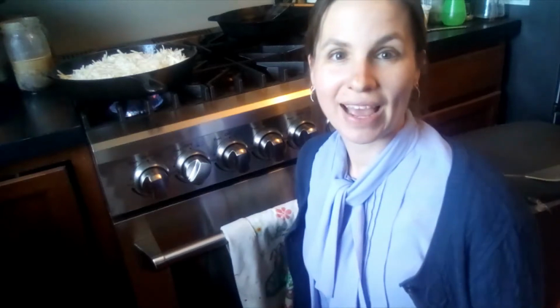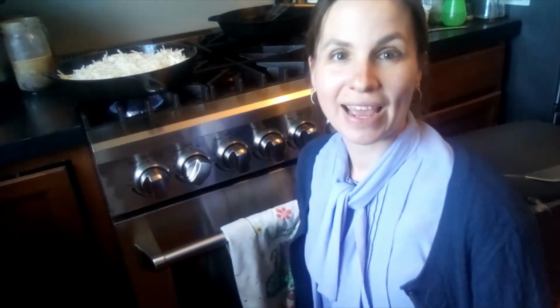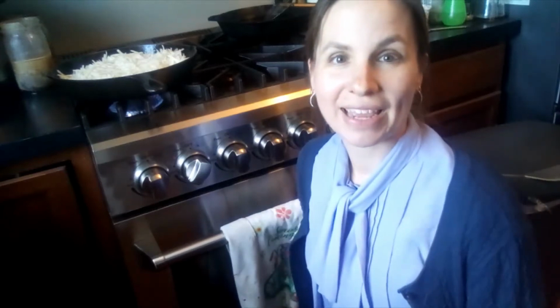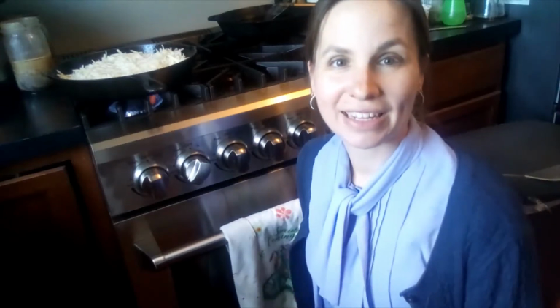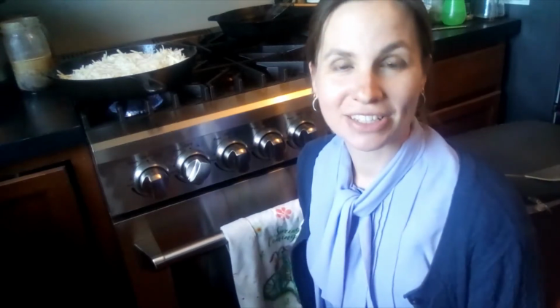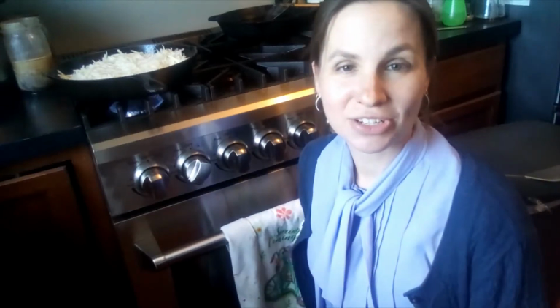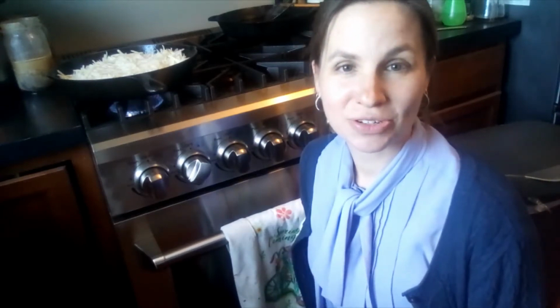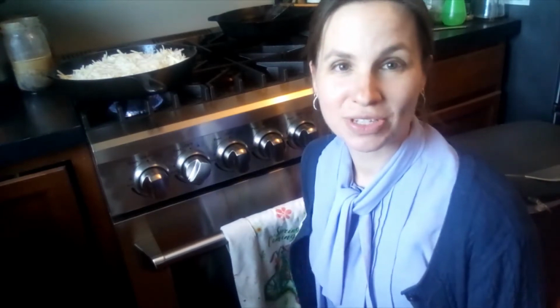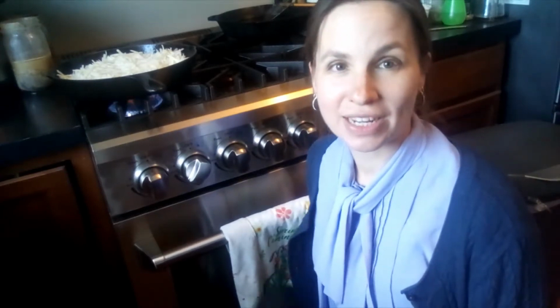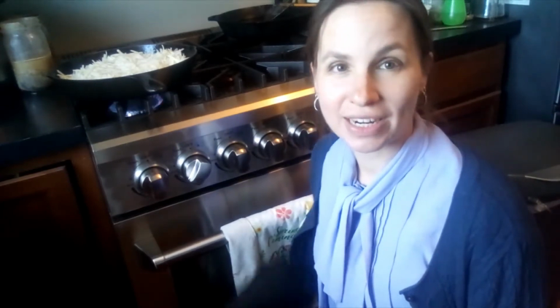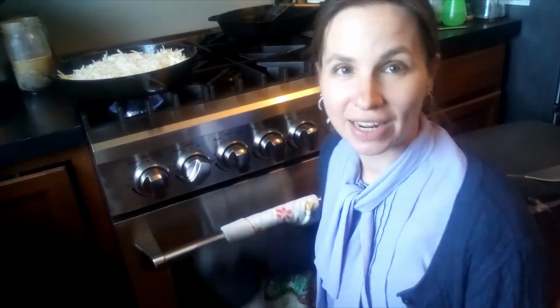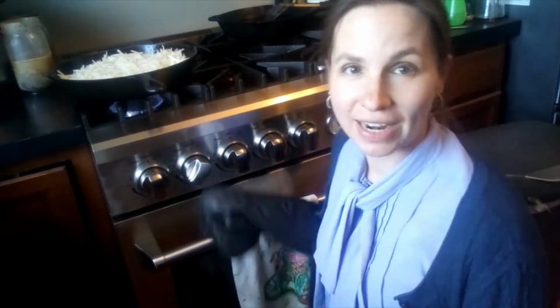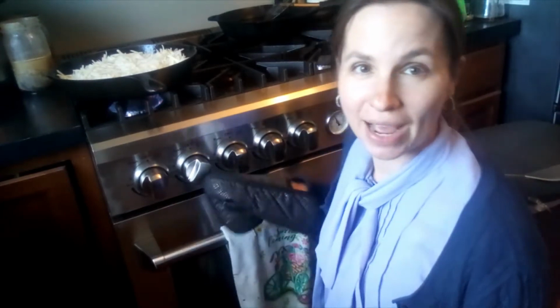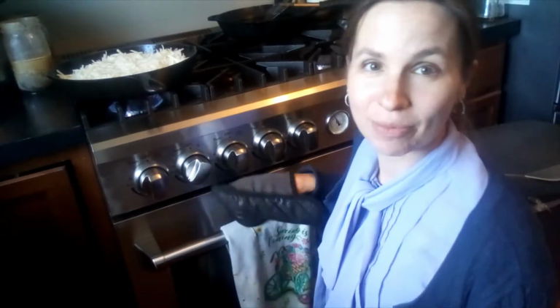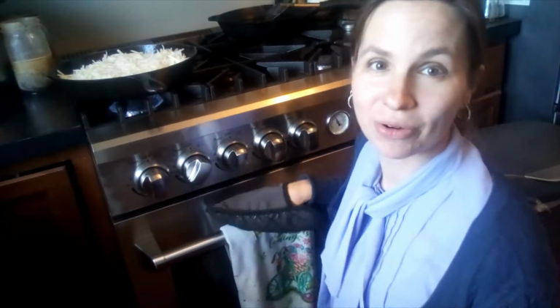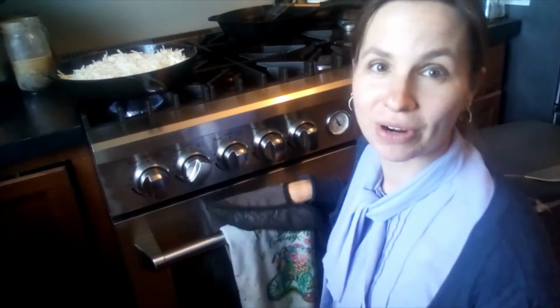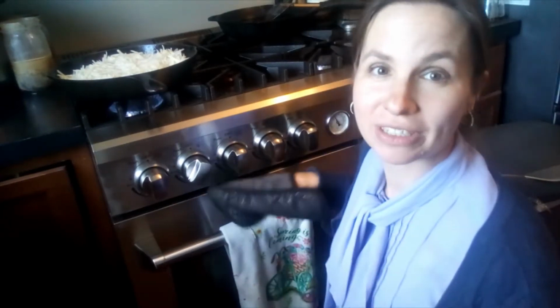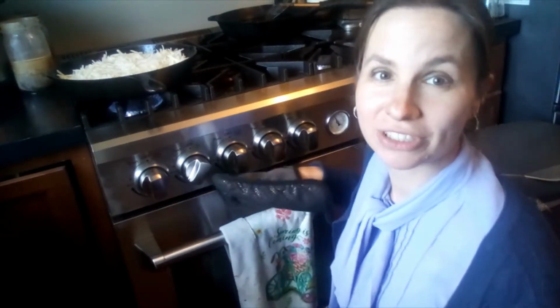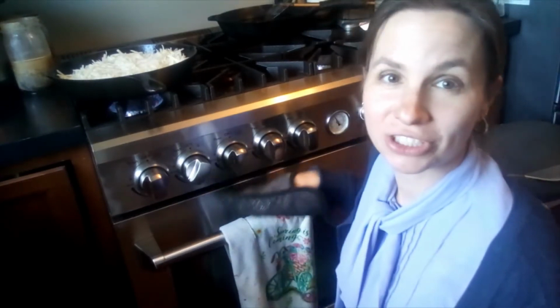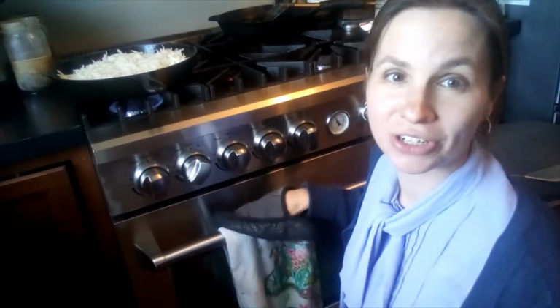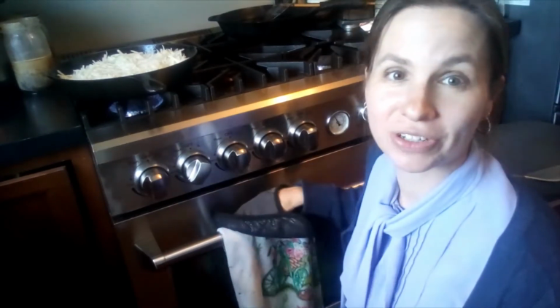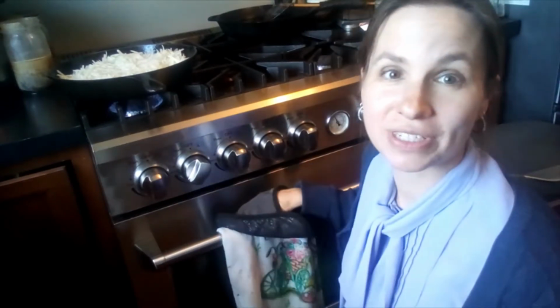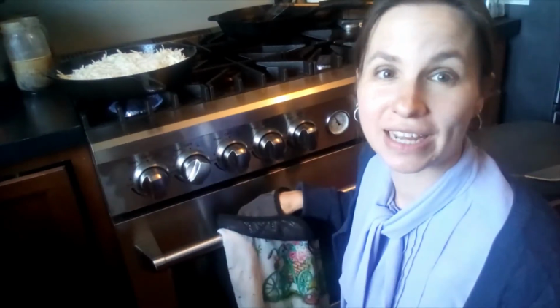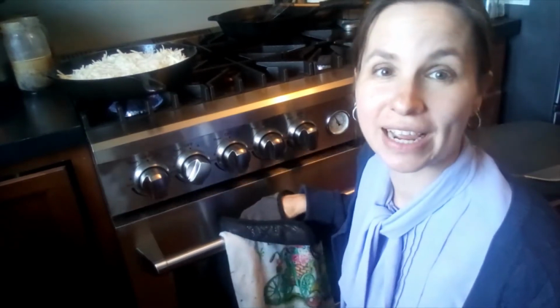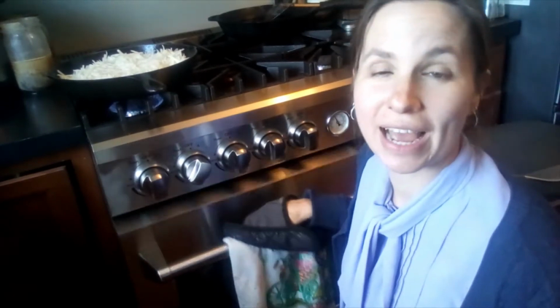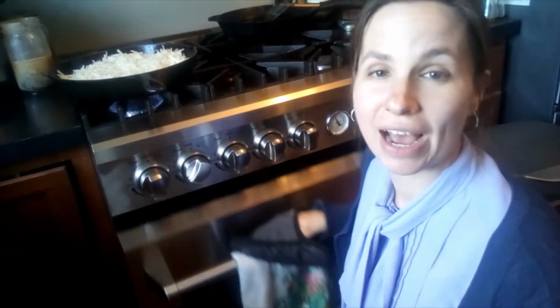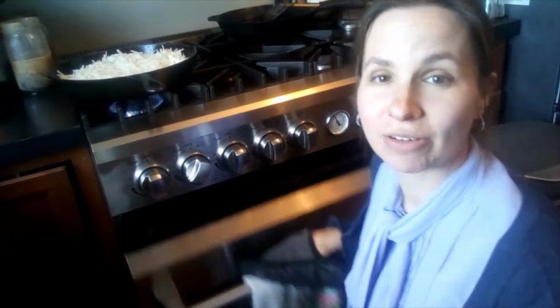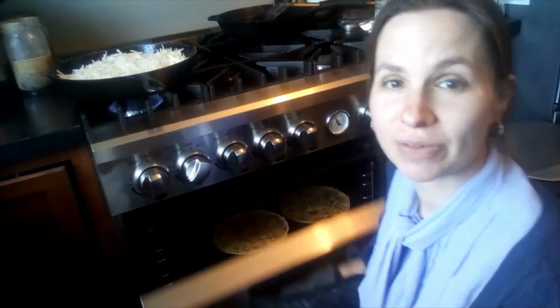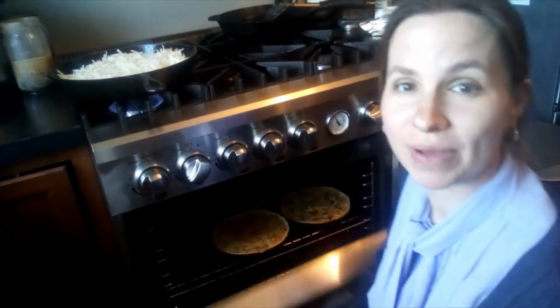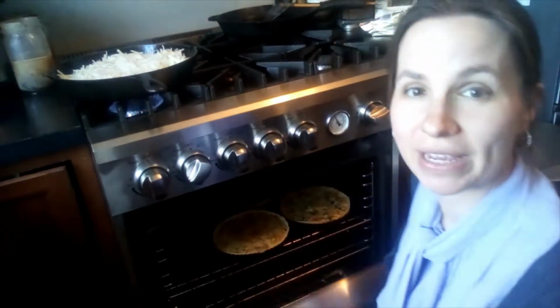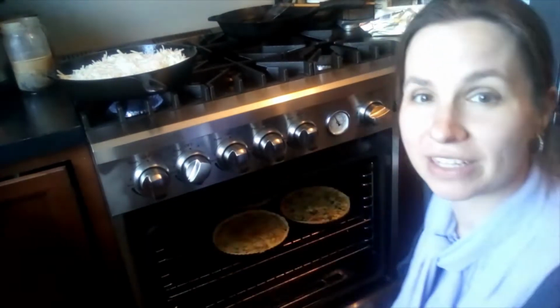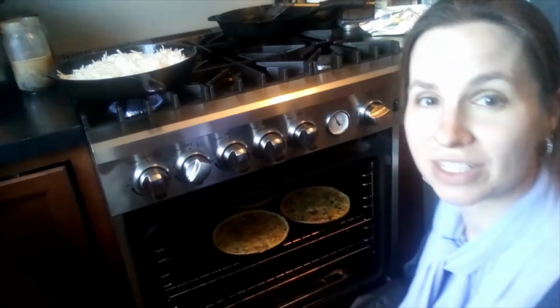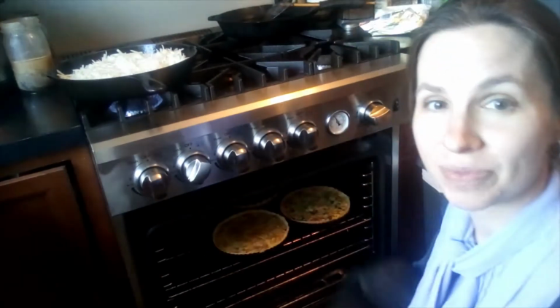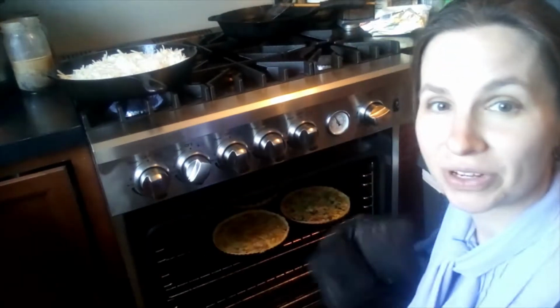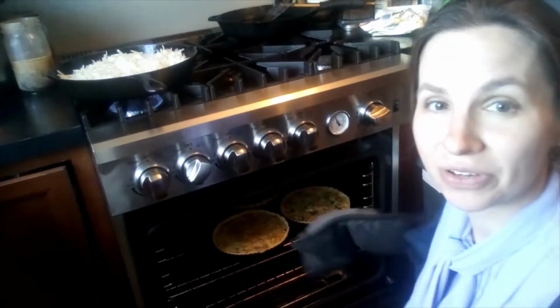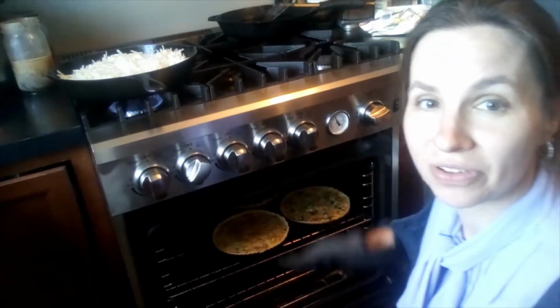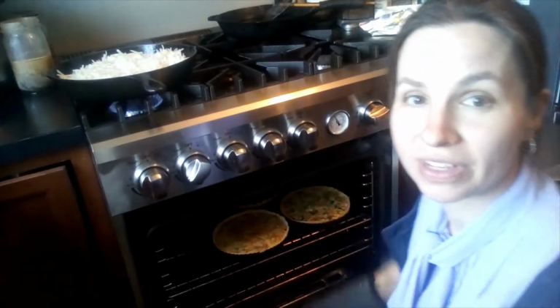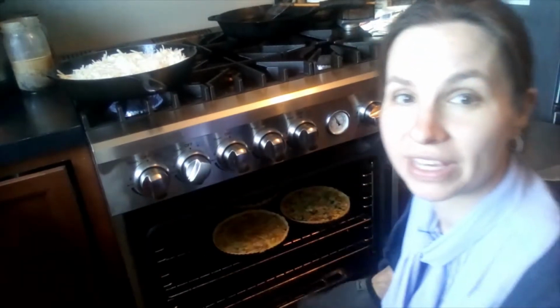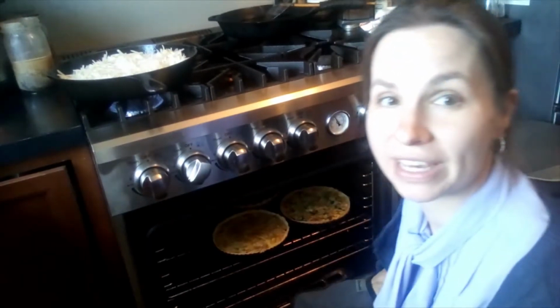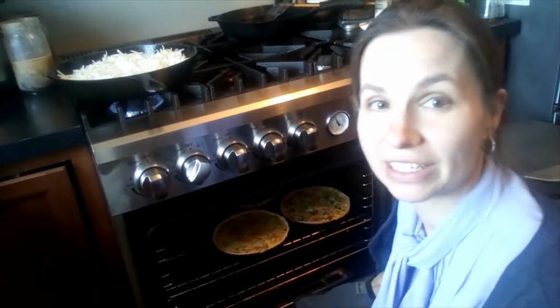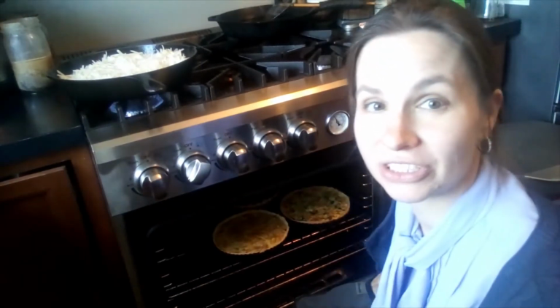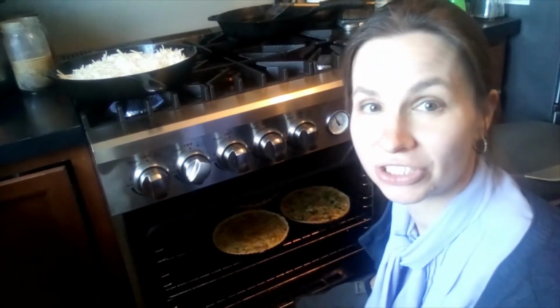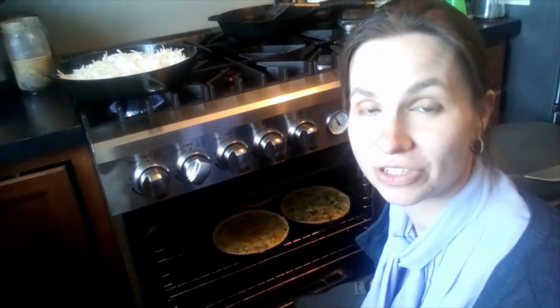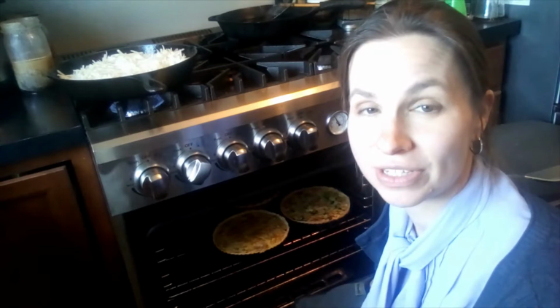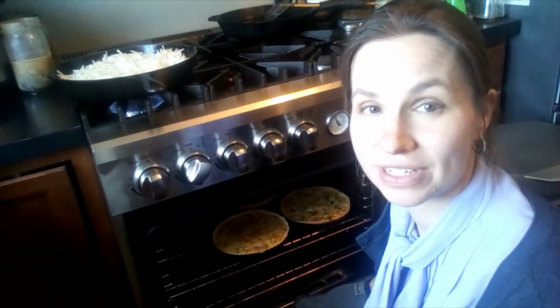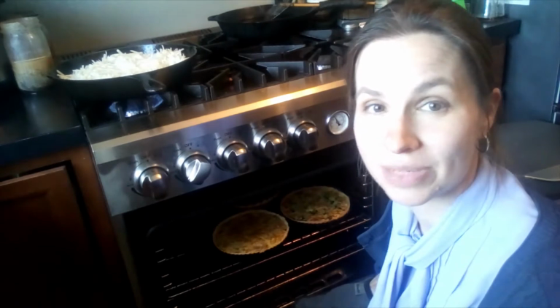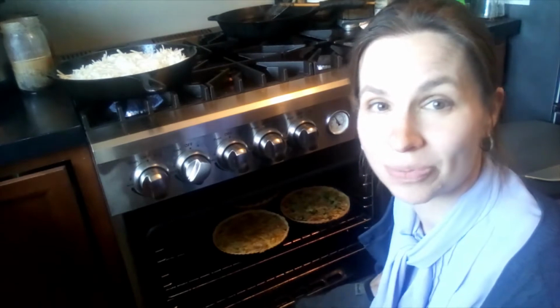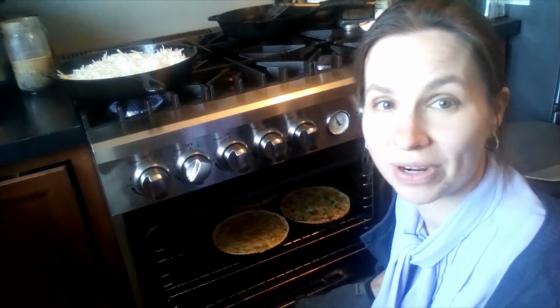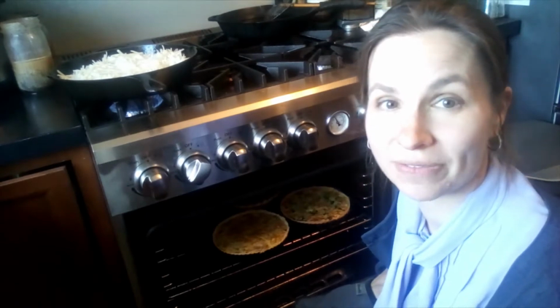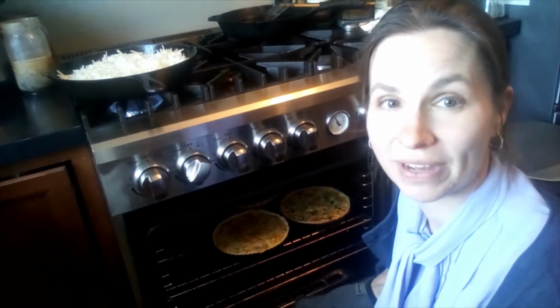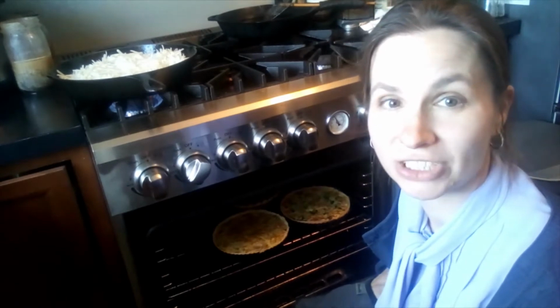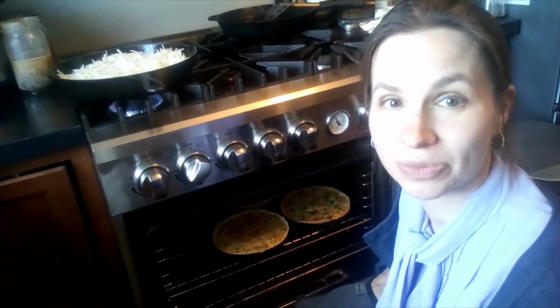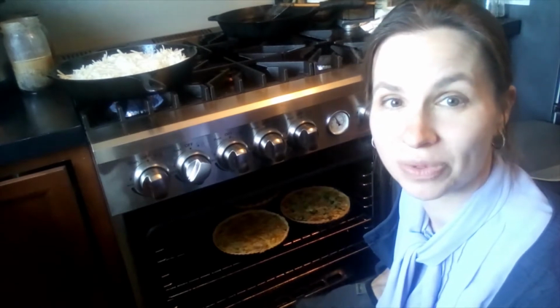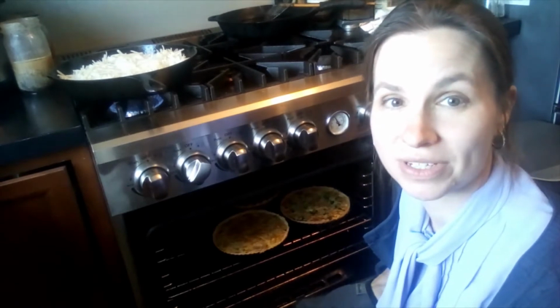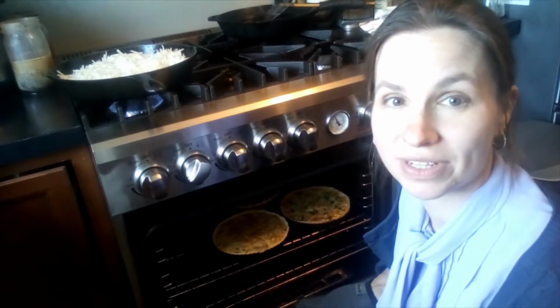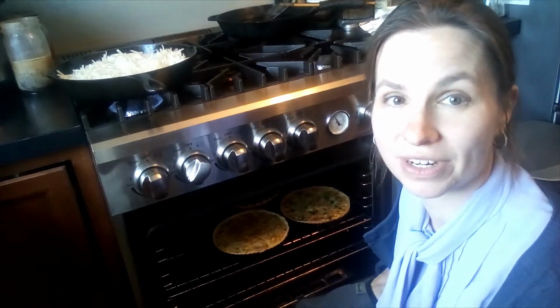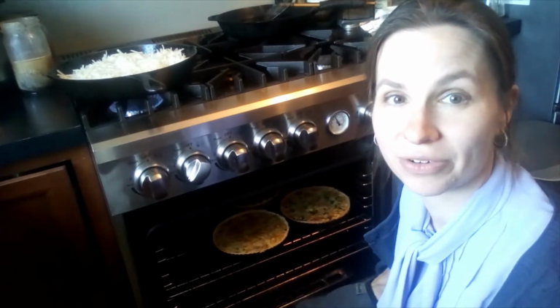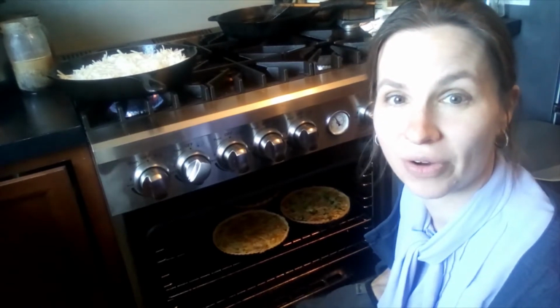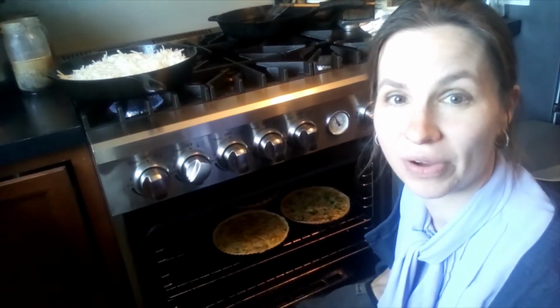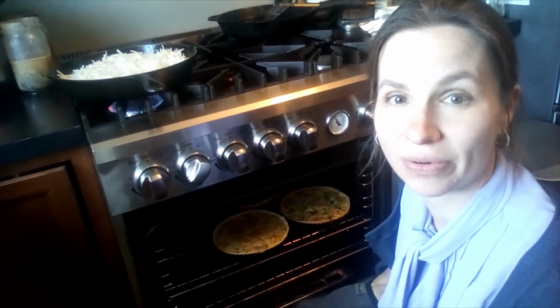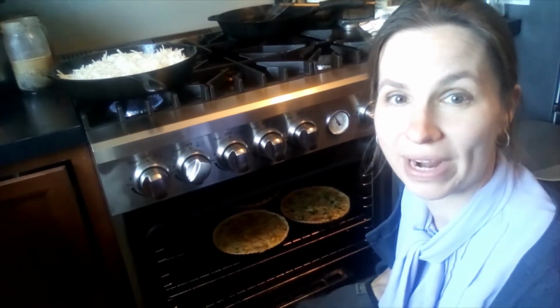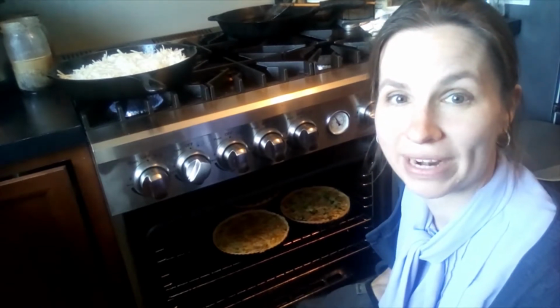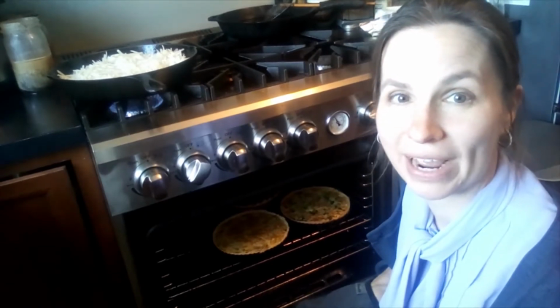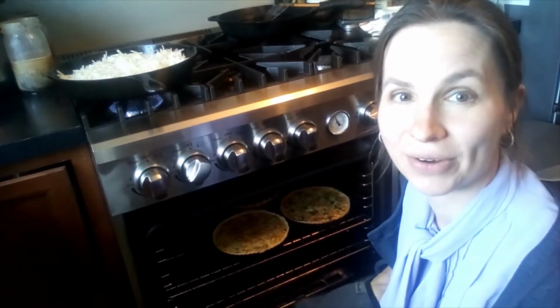Hey, it's Susan and I'm going to show you today how to make this beautiful quiche using spring vegetables that are growing right now.